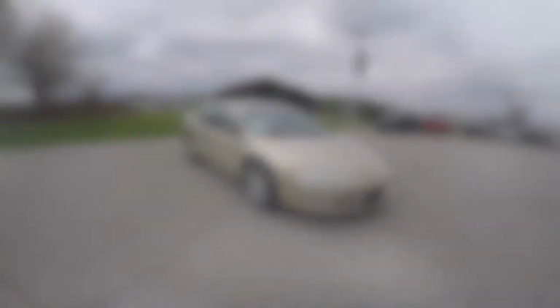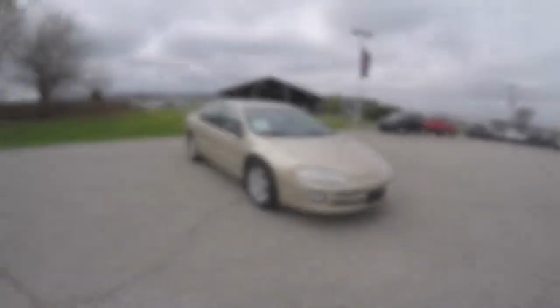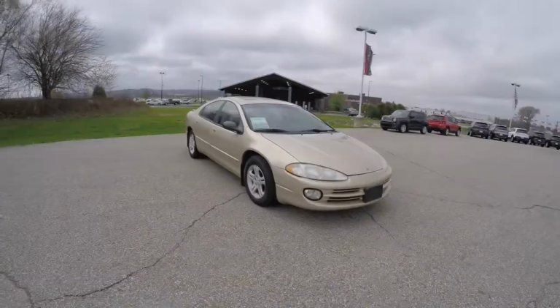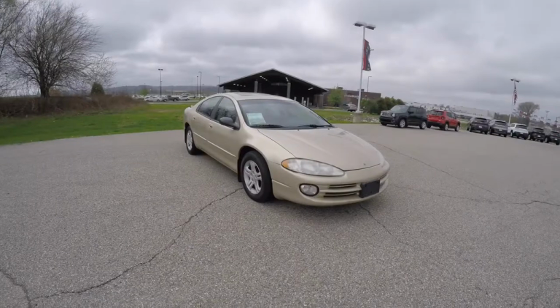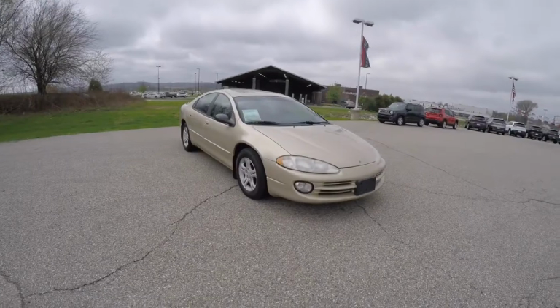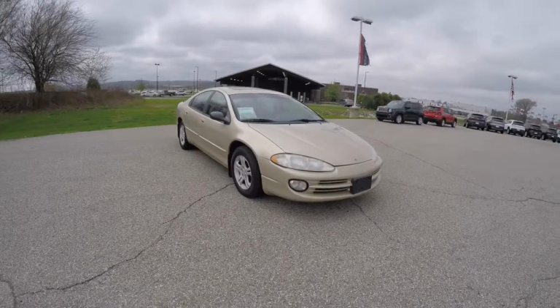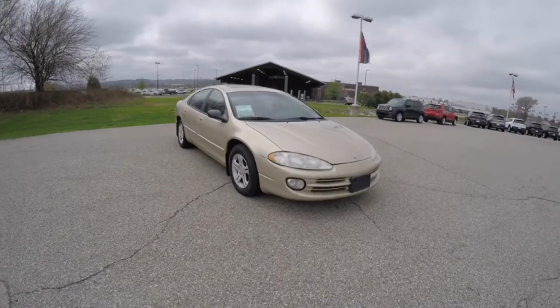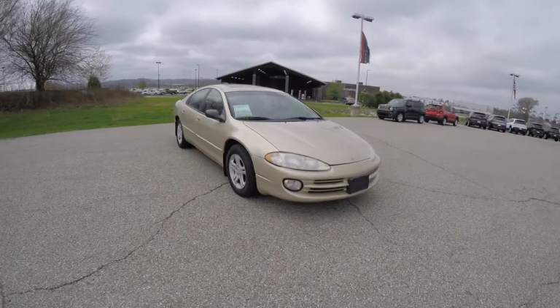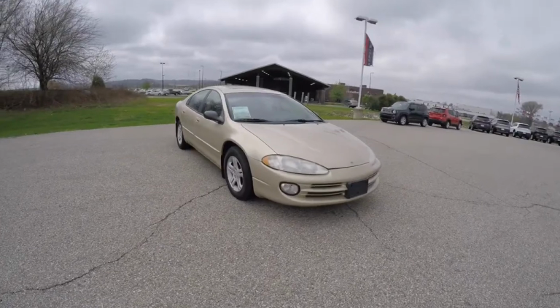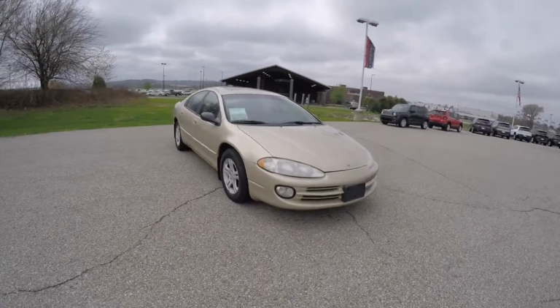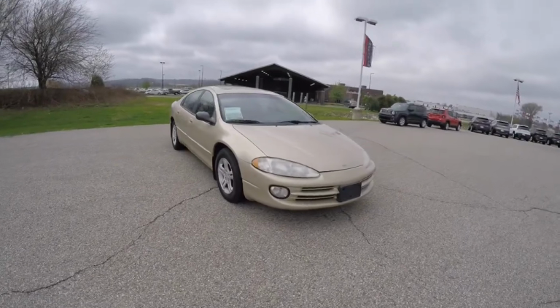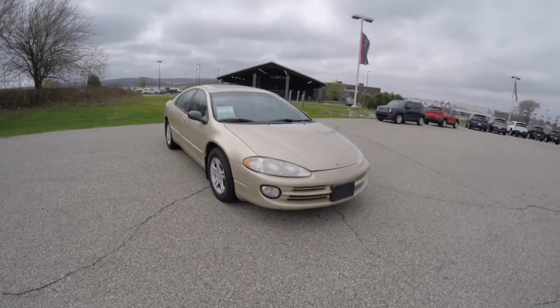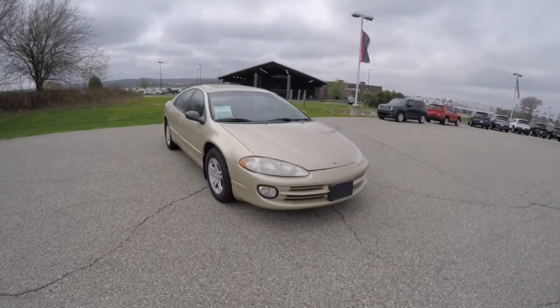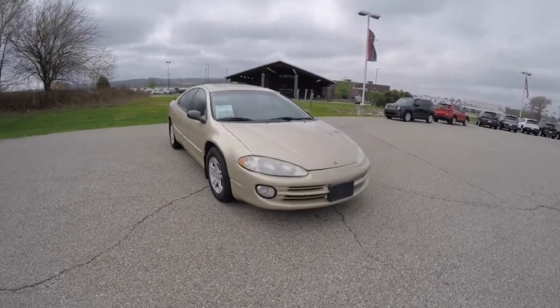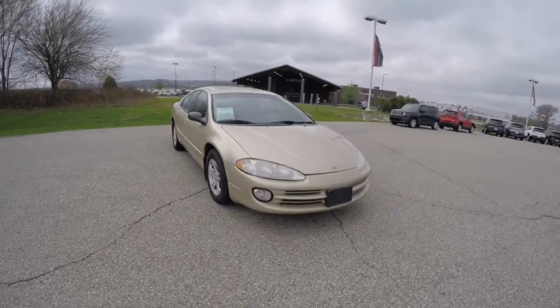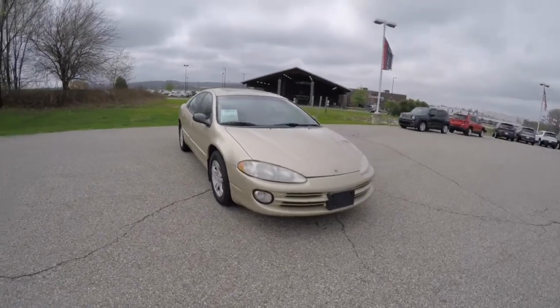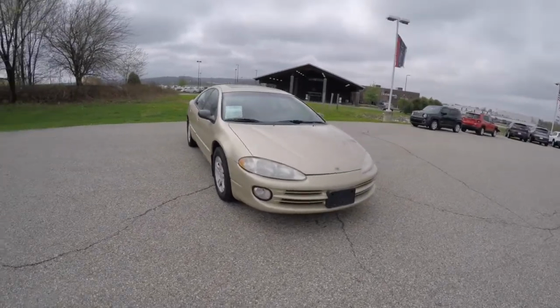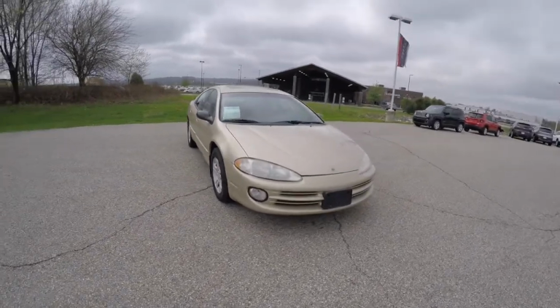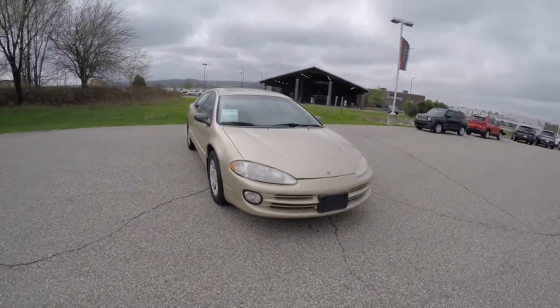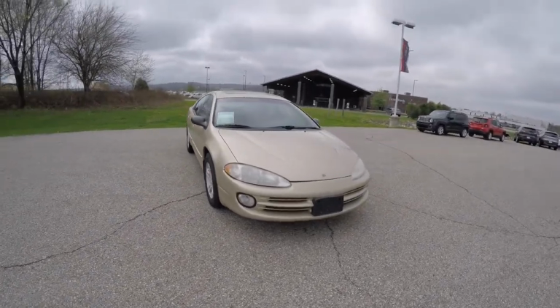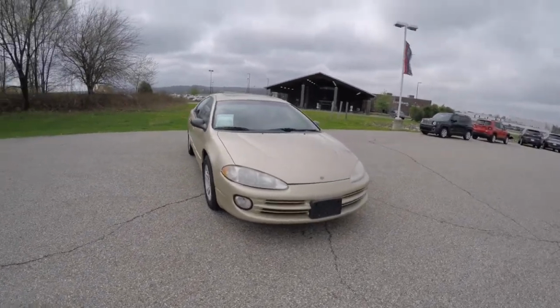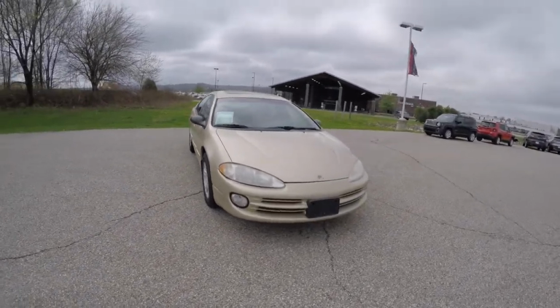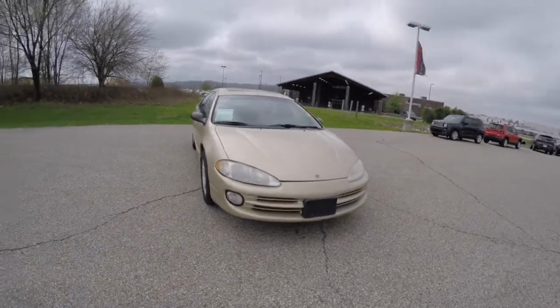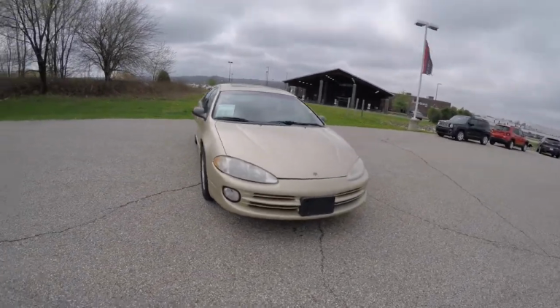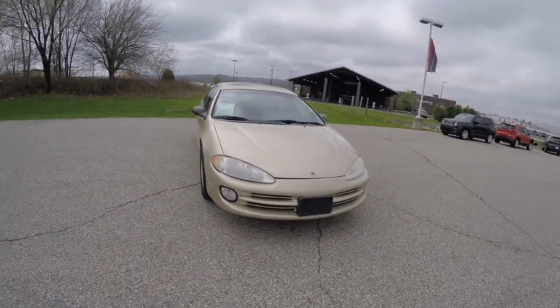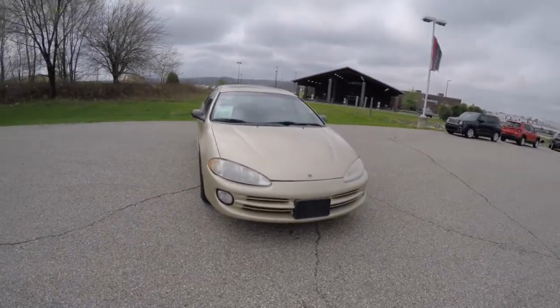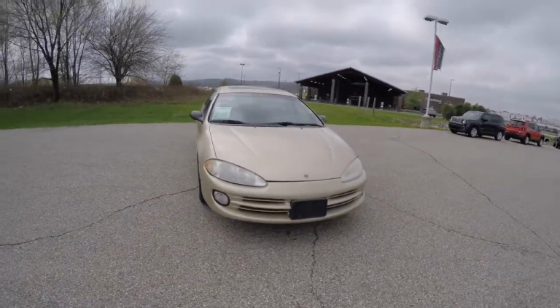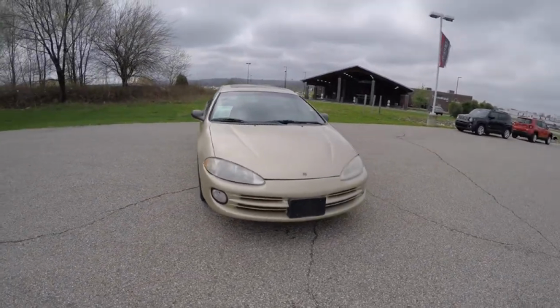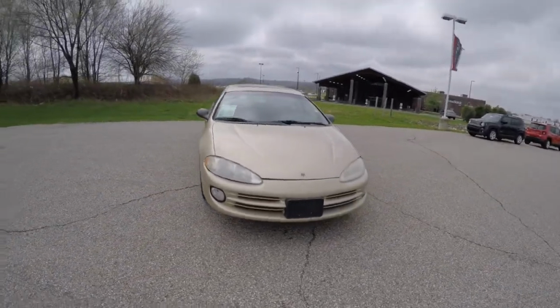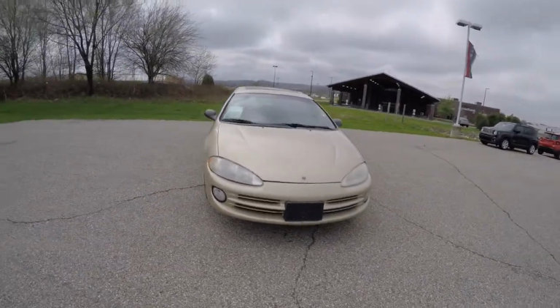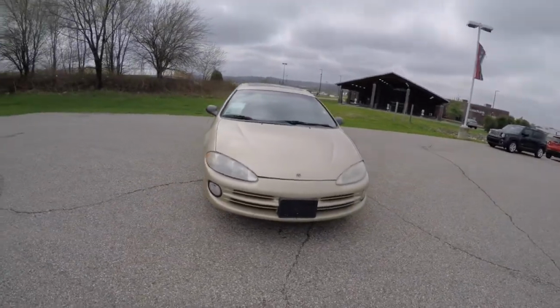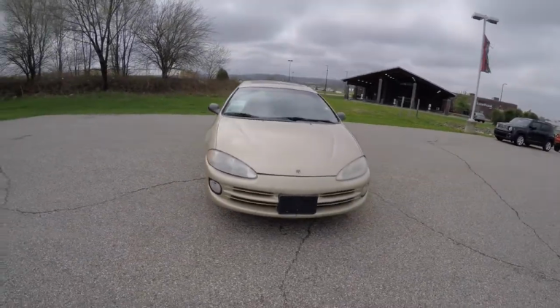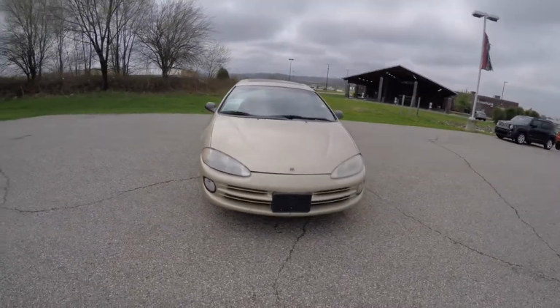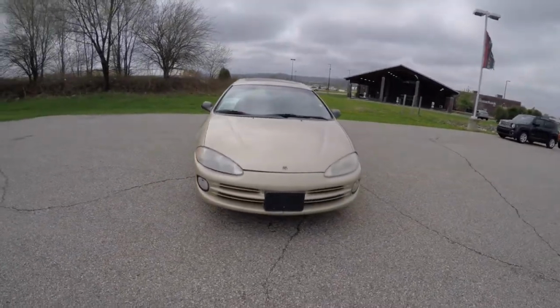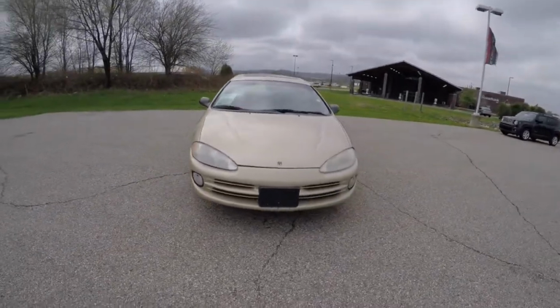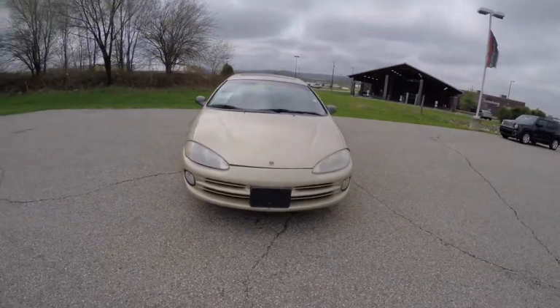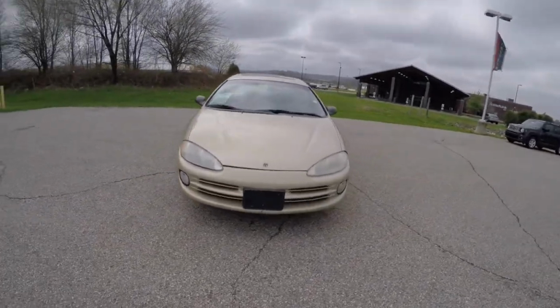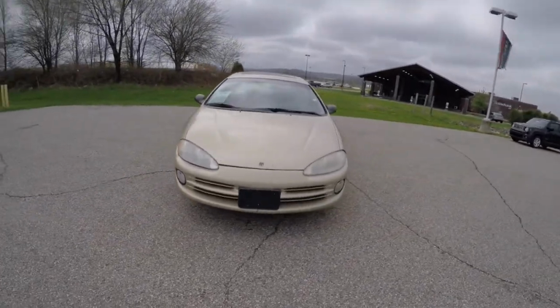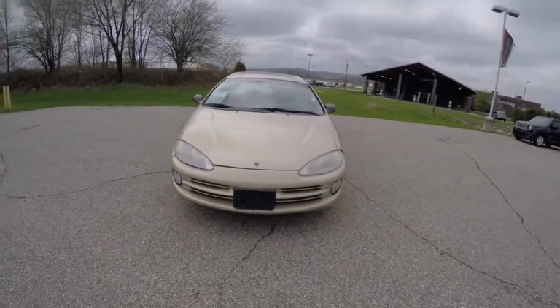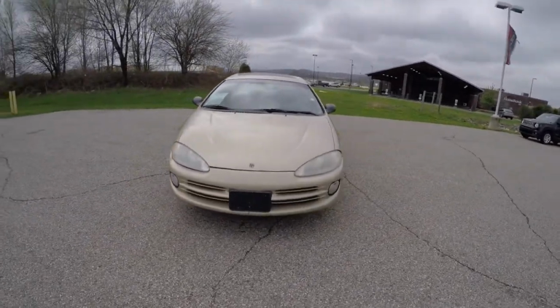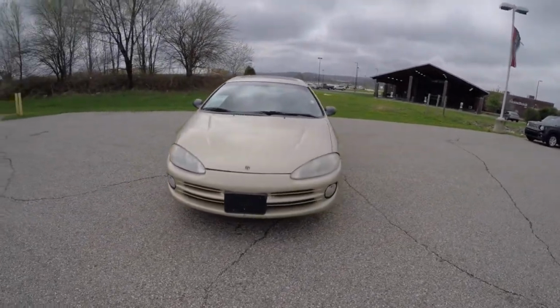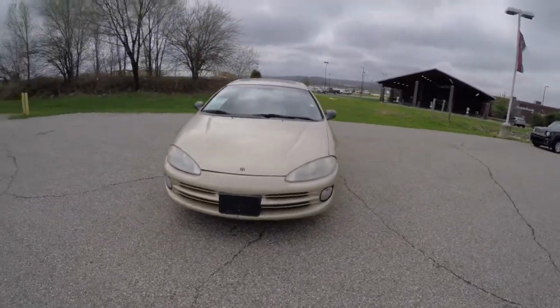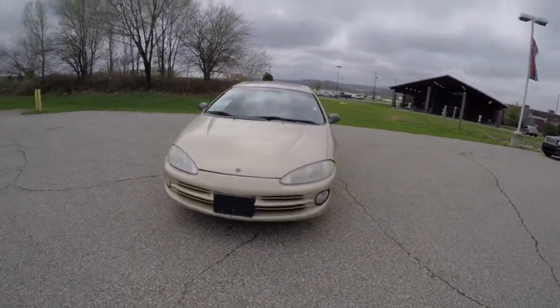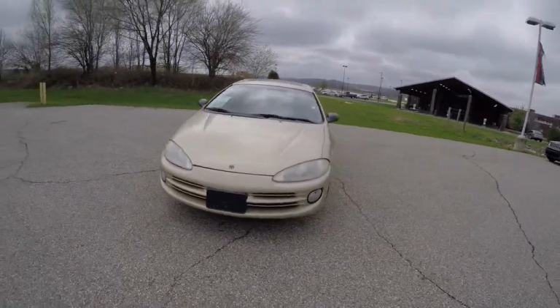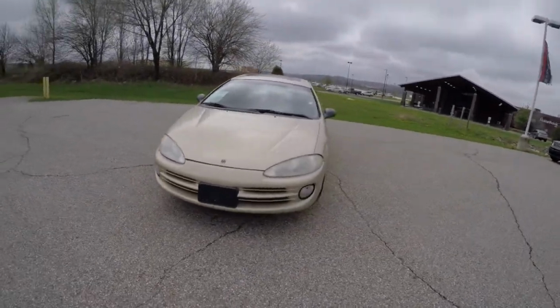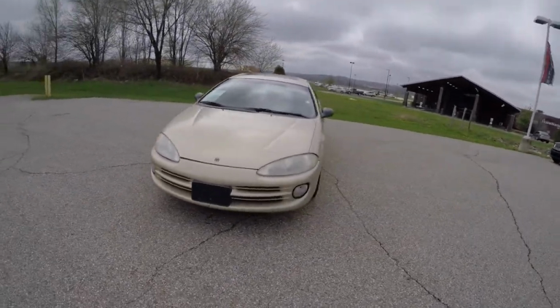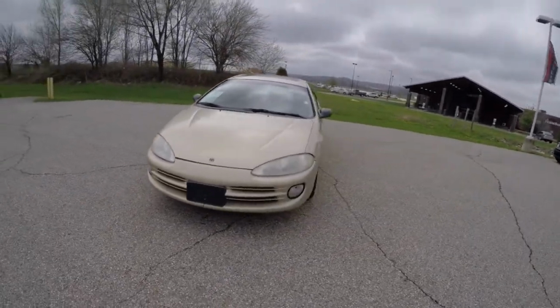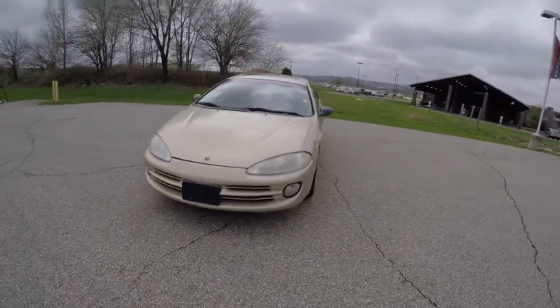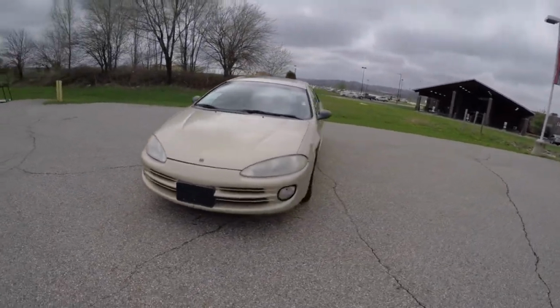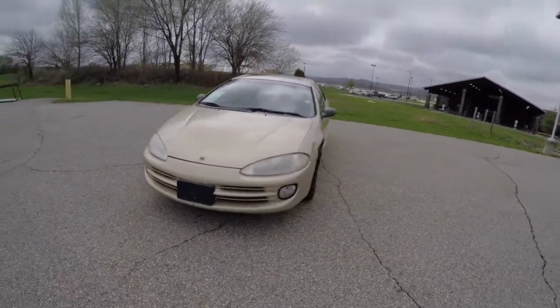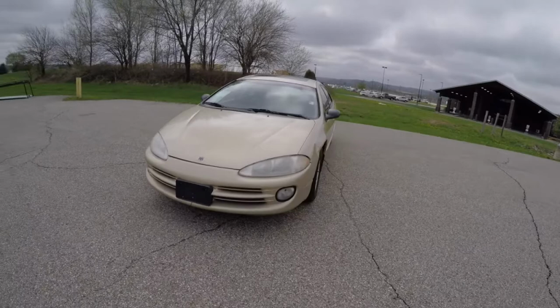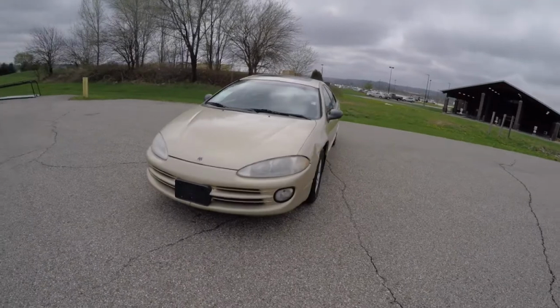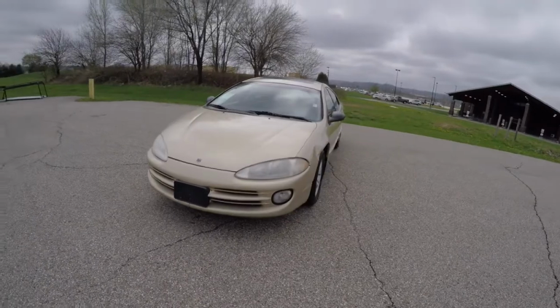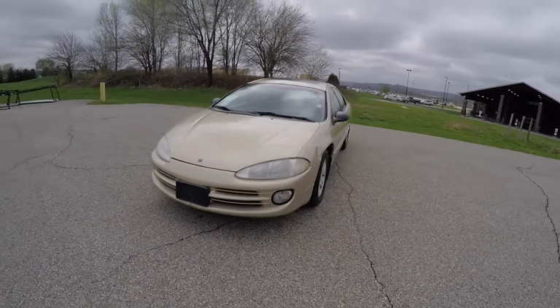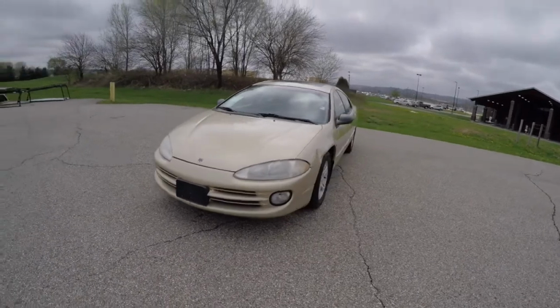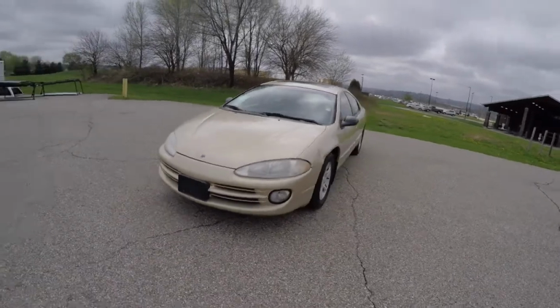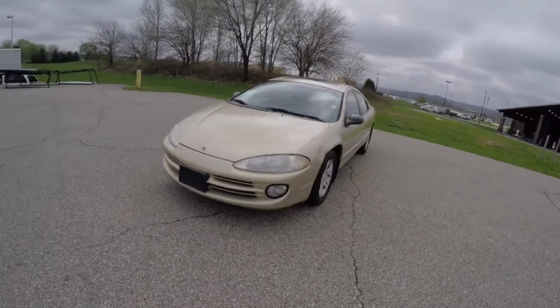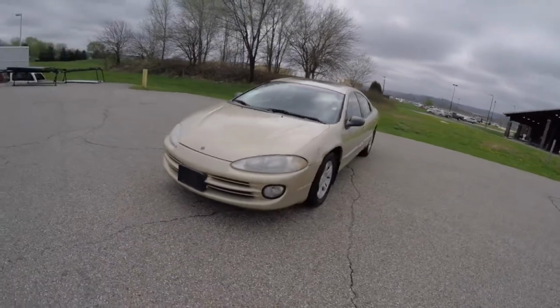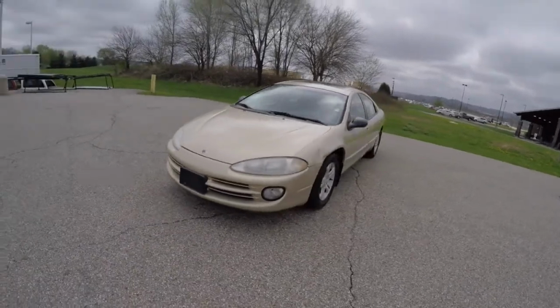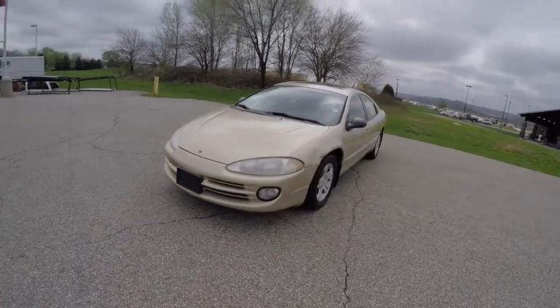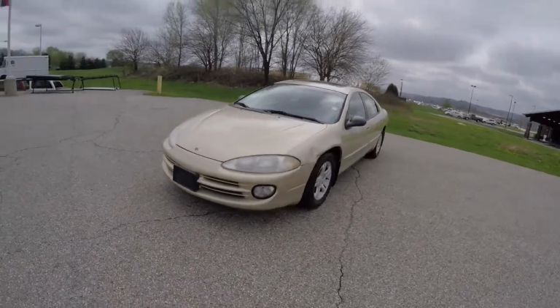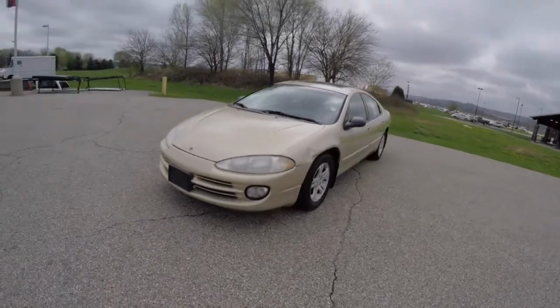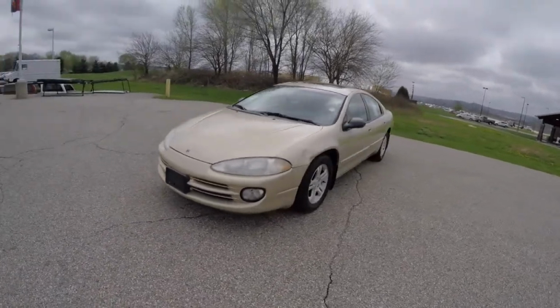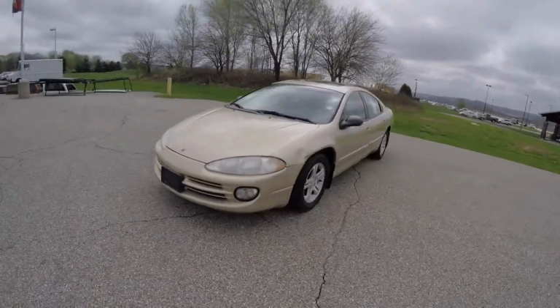Hello everyone. Today we're gonna take a quick walk around look at this 2000 Dodge Intrepid ES.